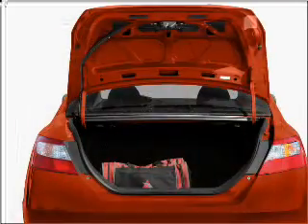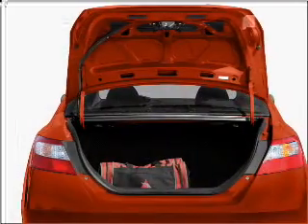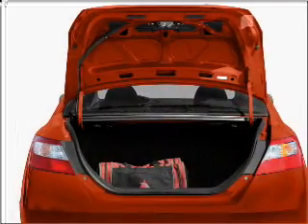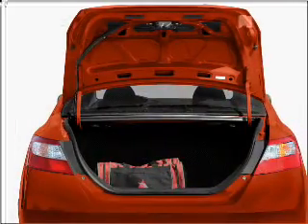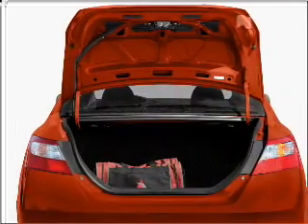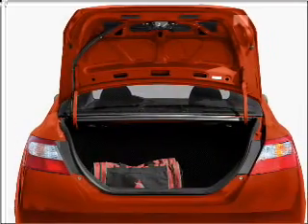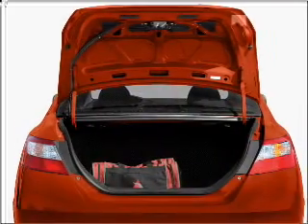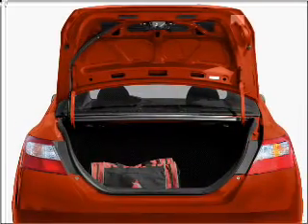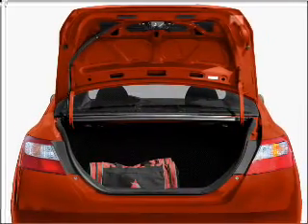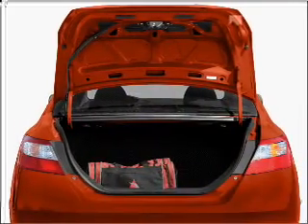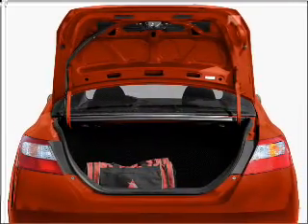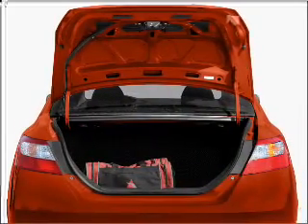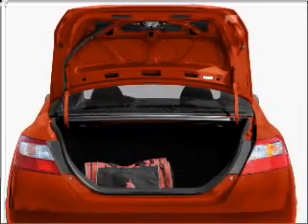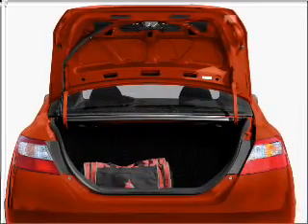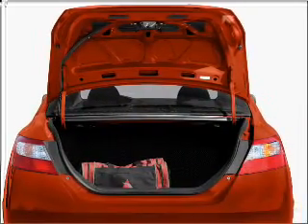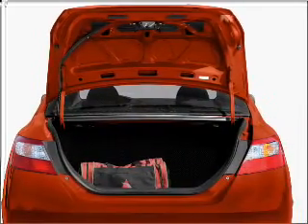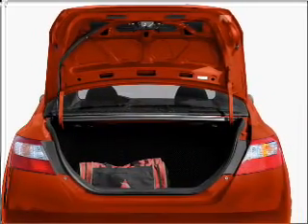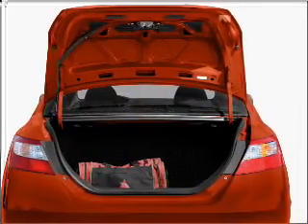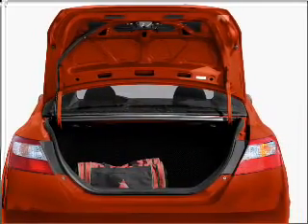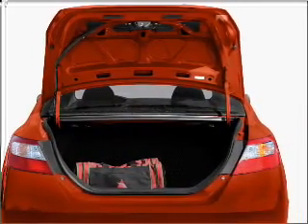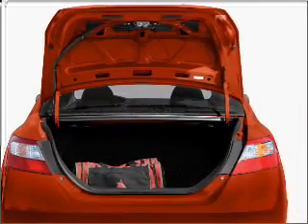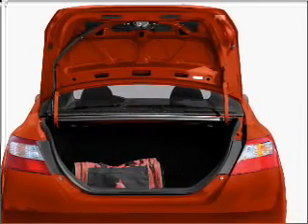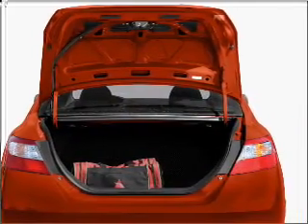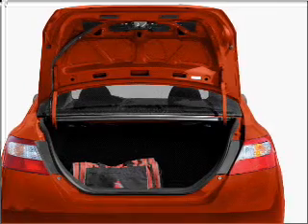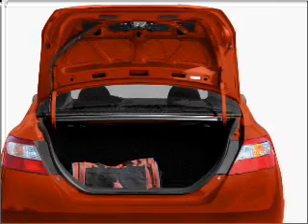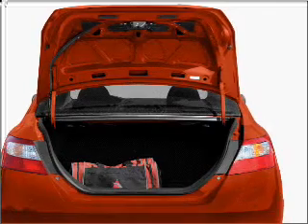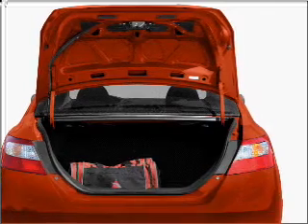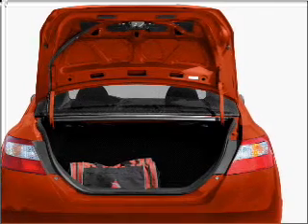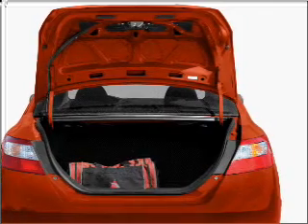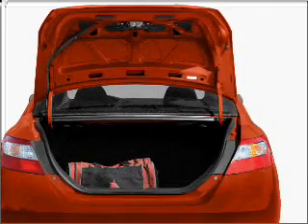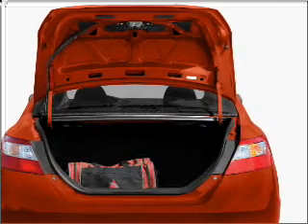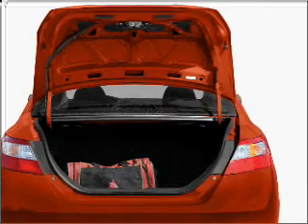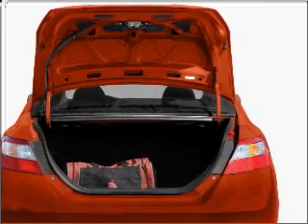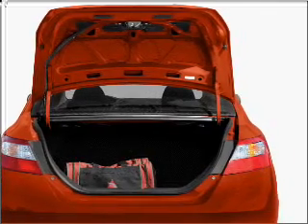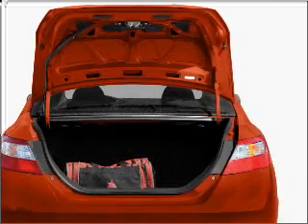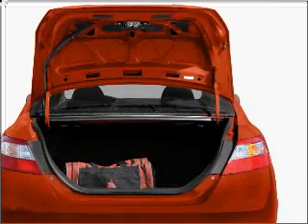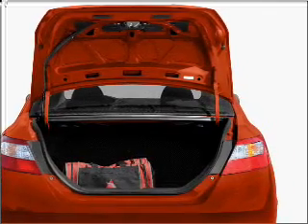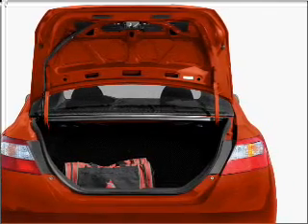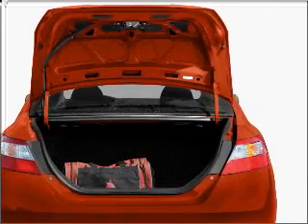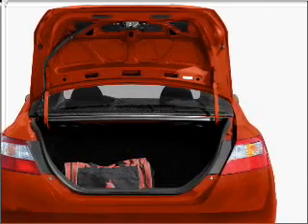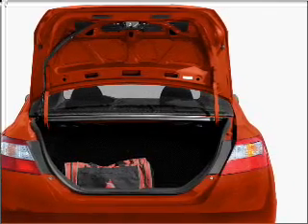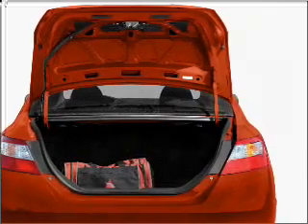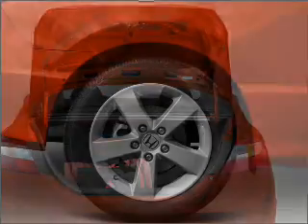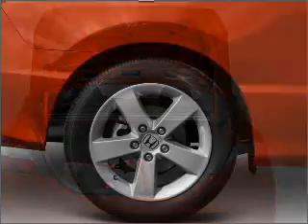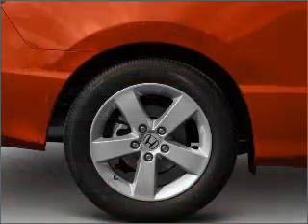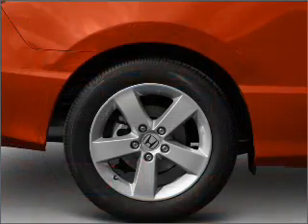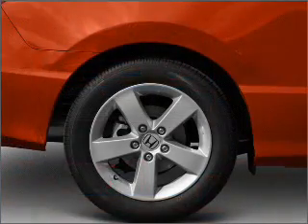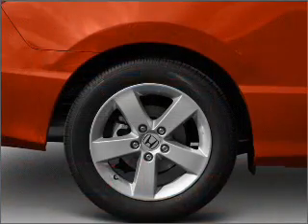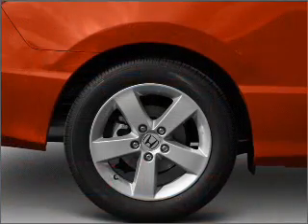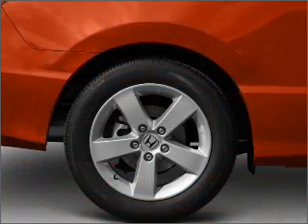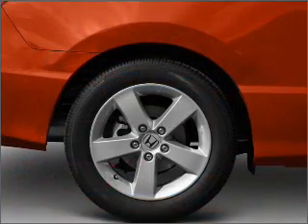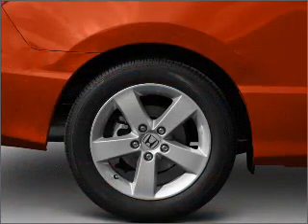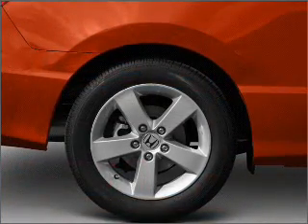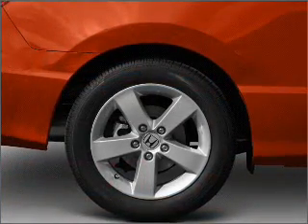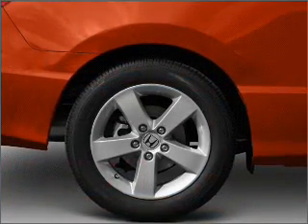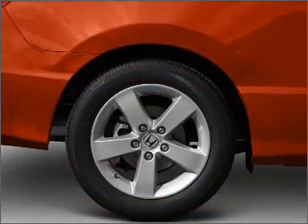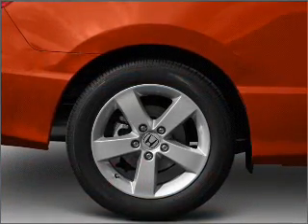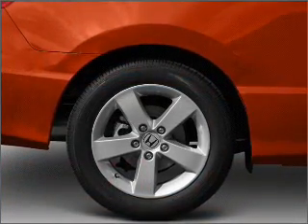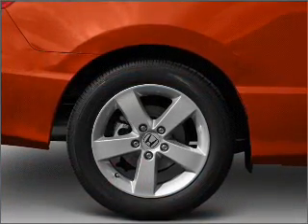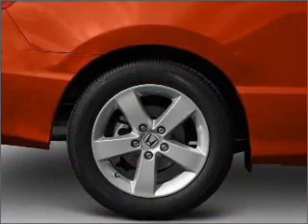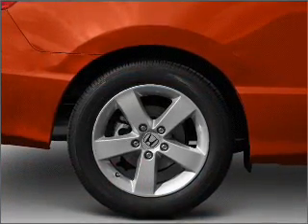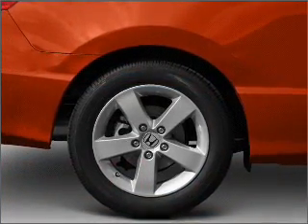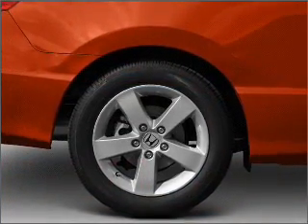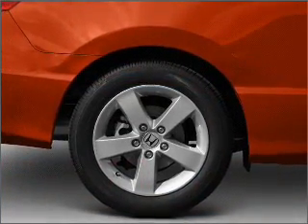Heated seats are a desirable comfort feature, and there's nothing like a sunroof on a nice day. Call today to schedule a test drive.